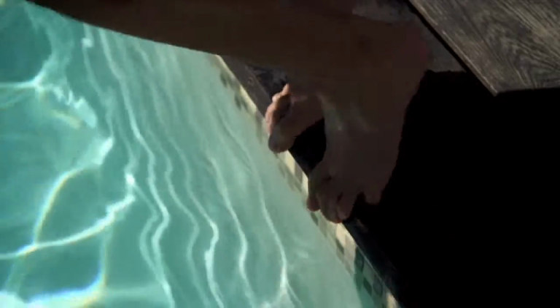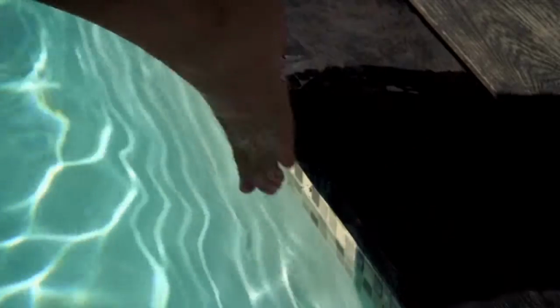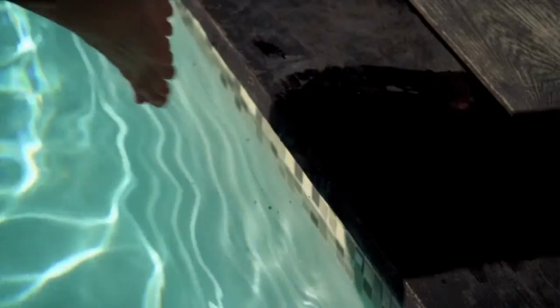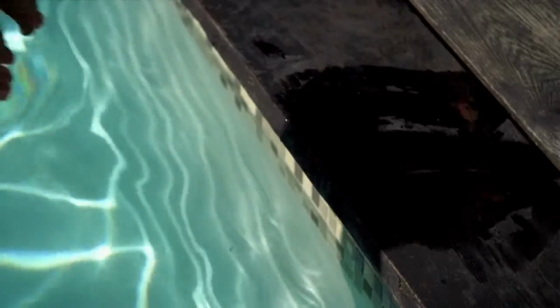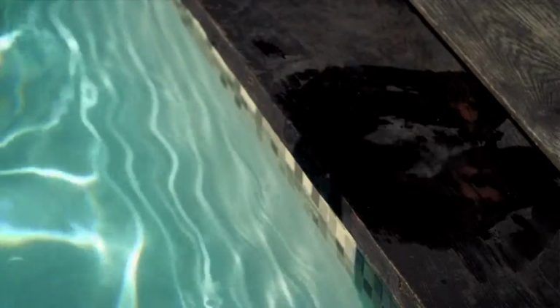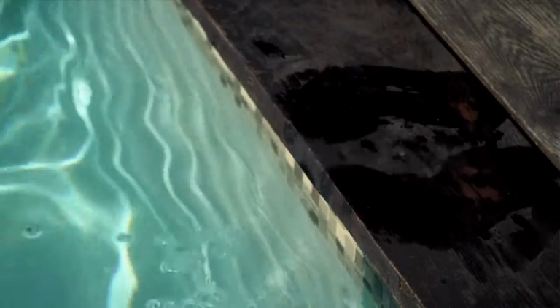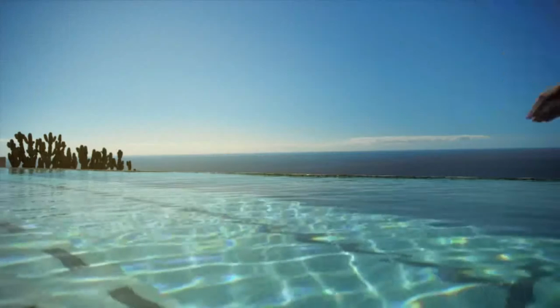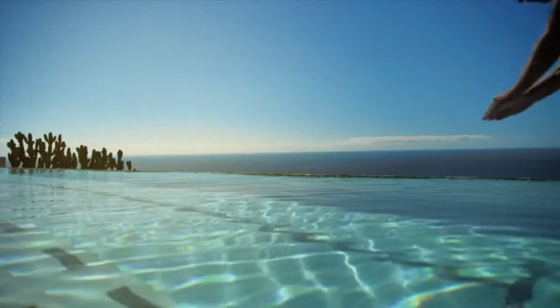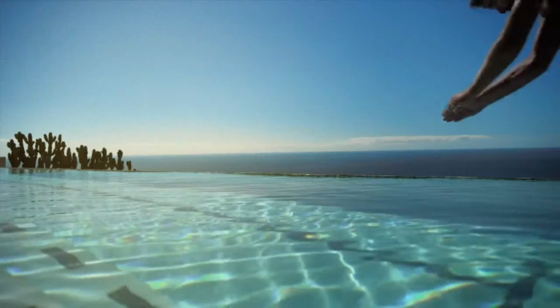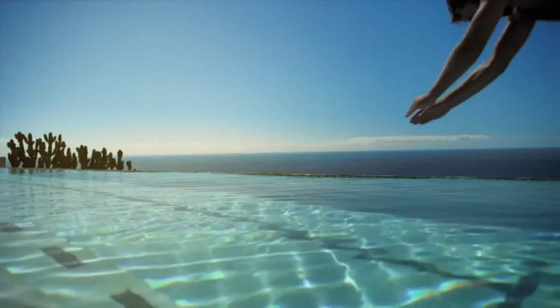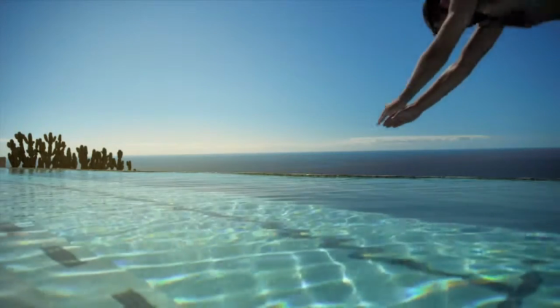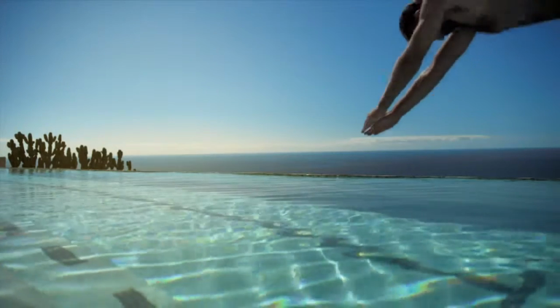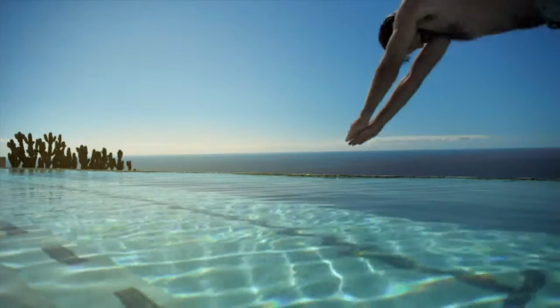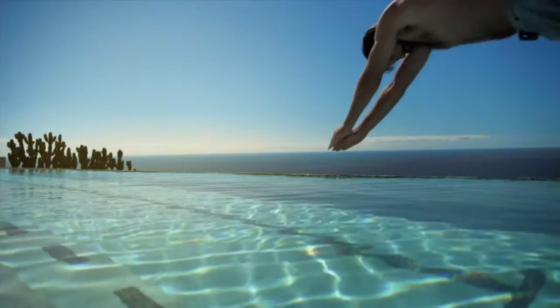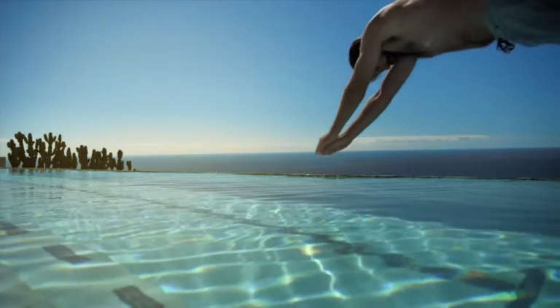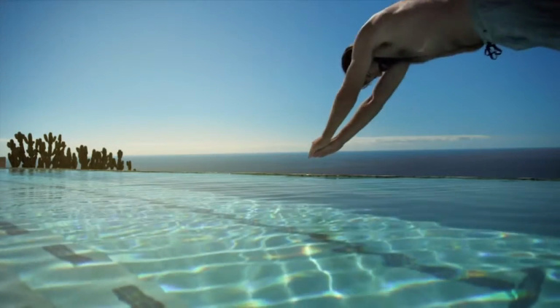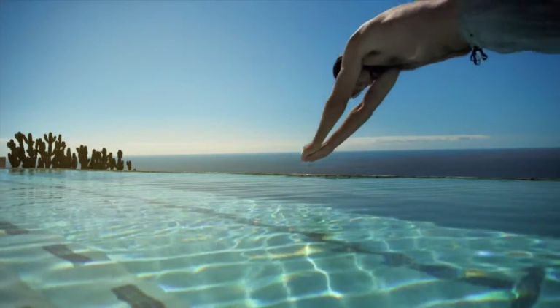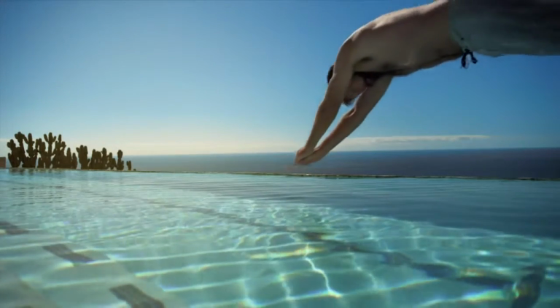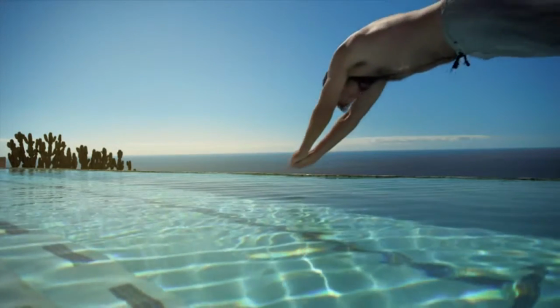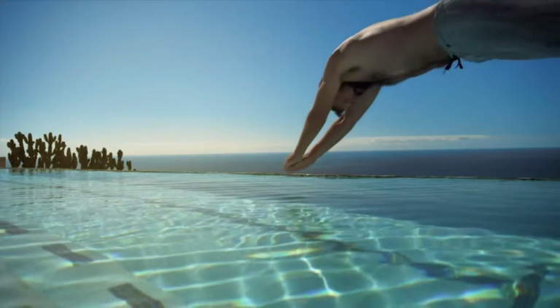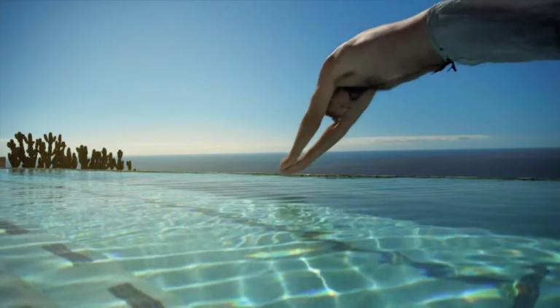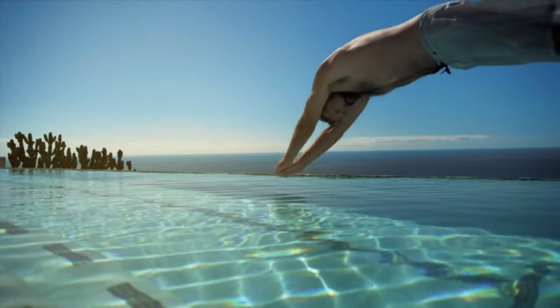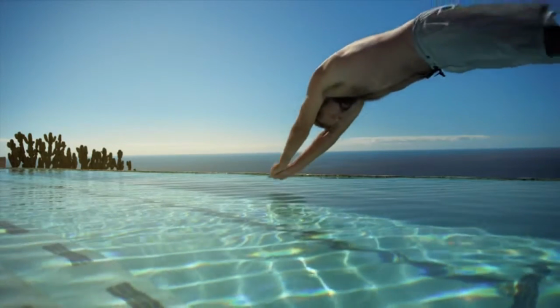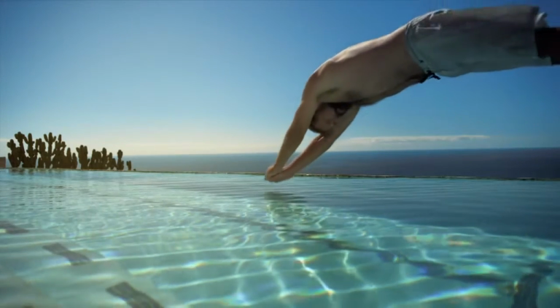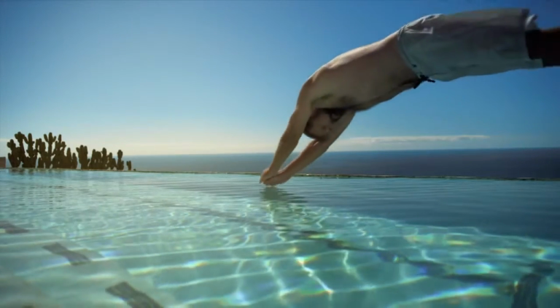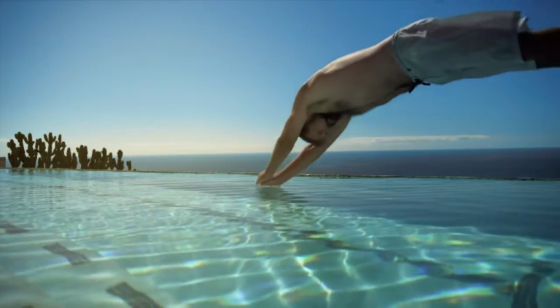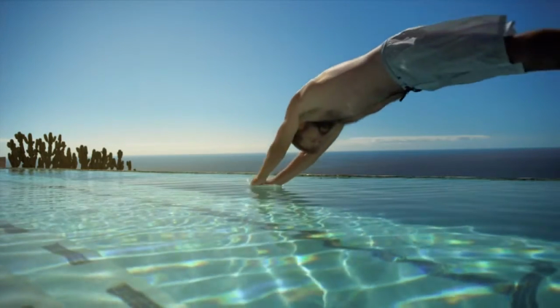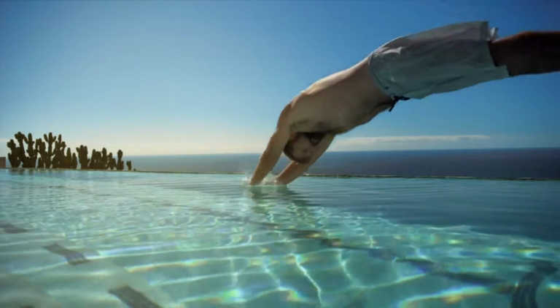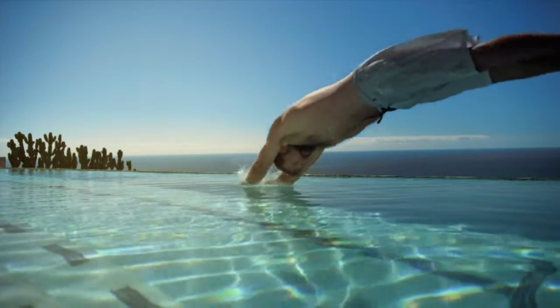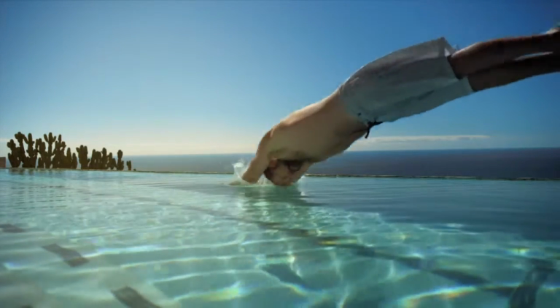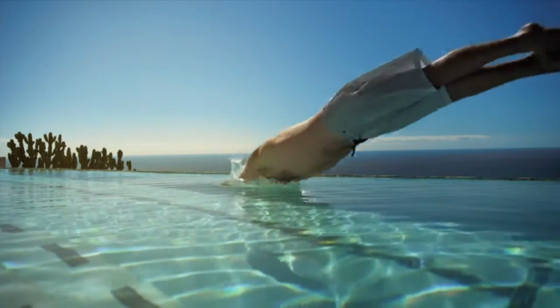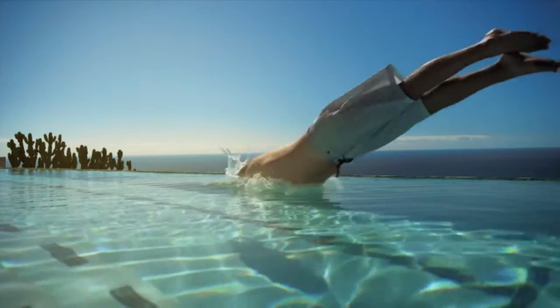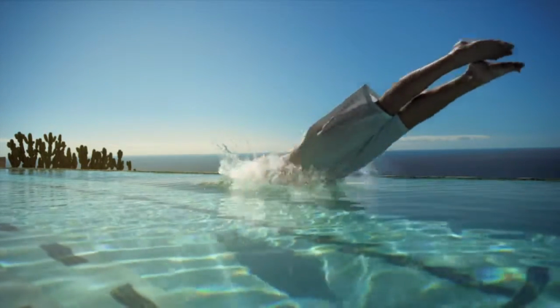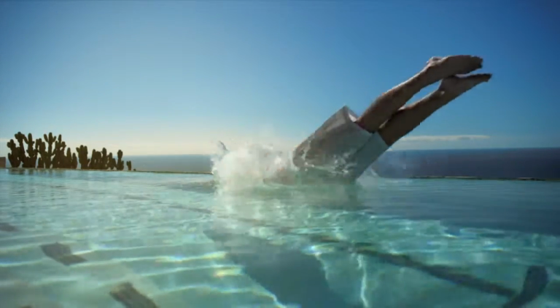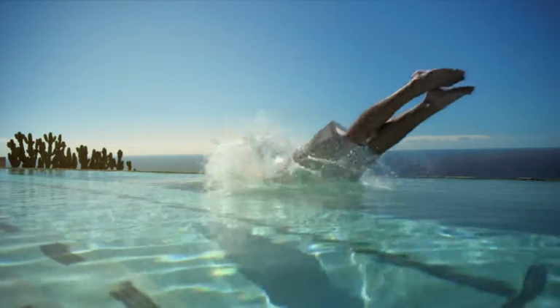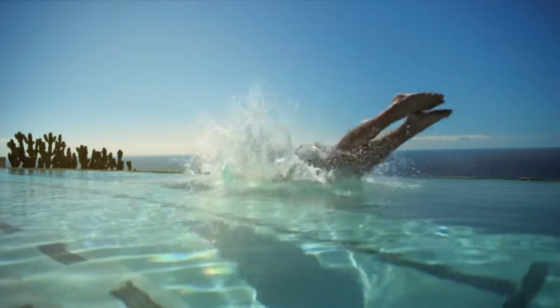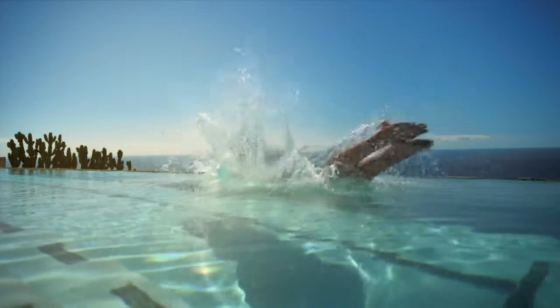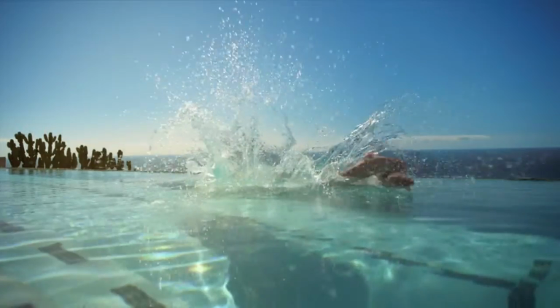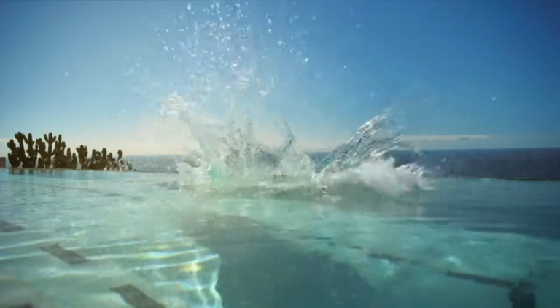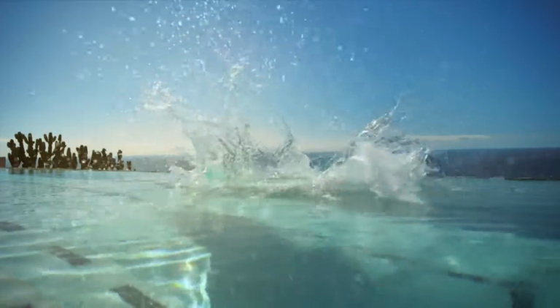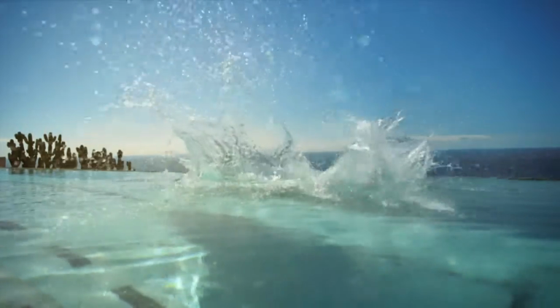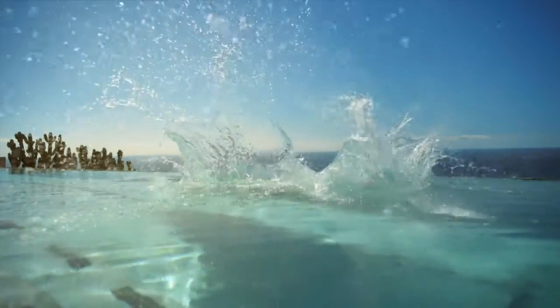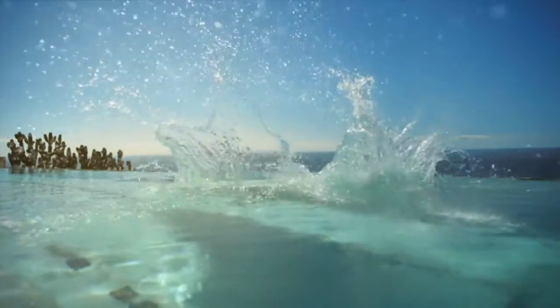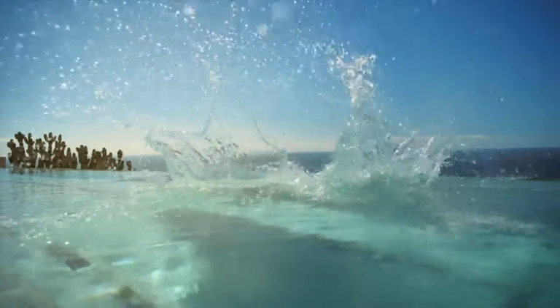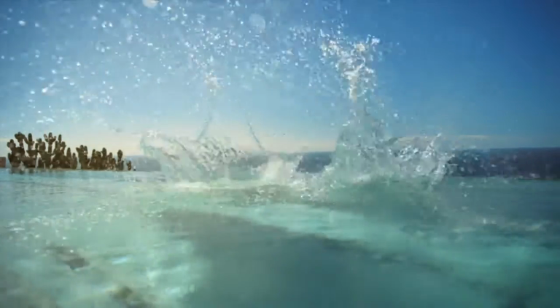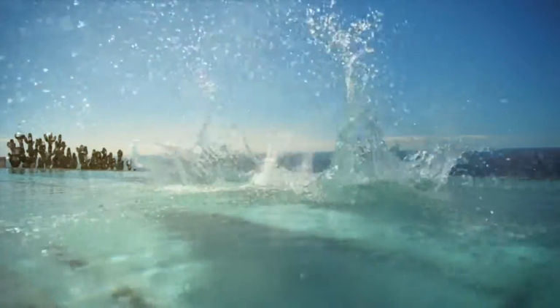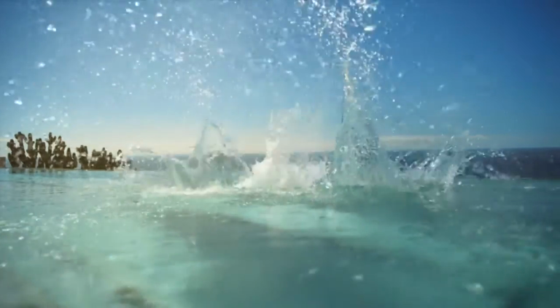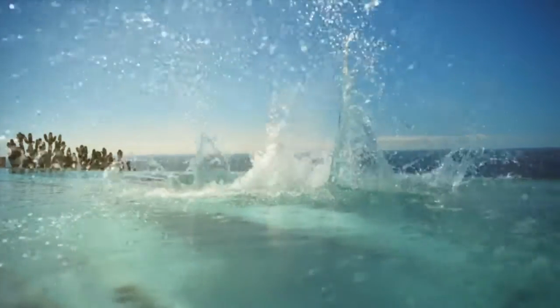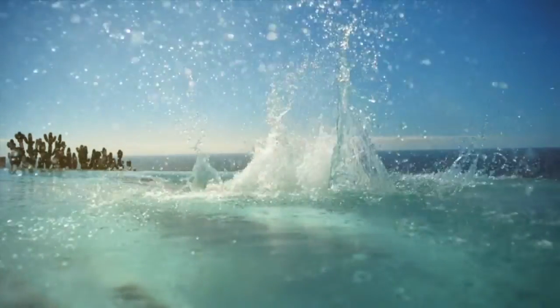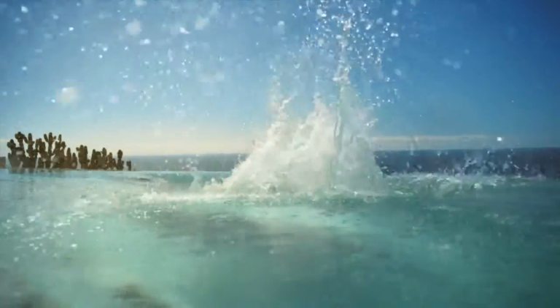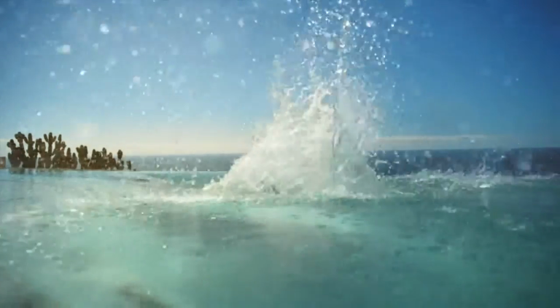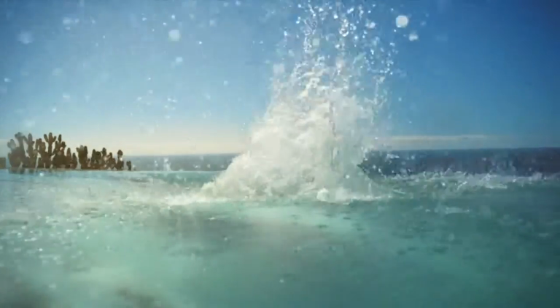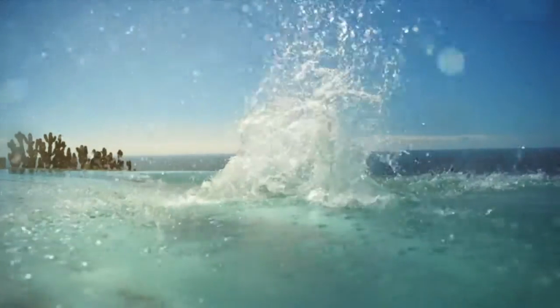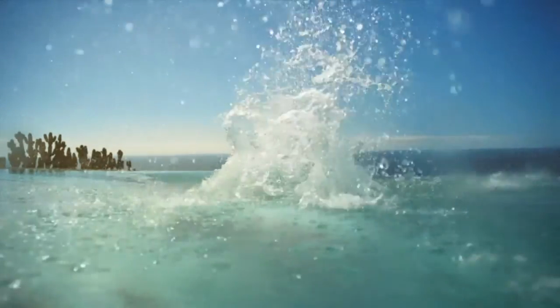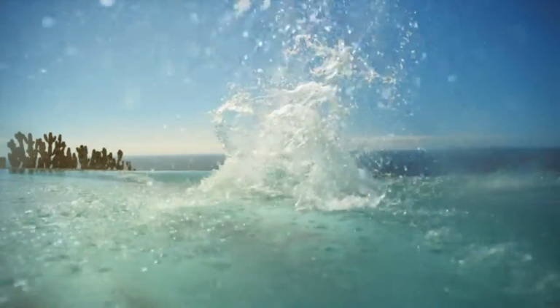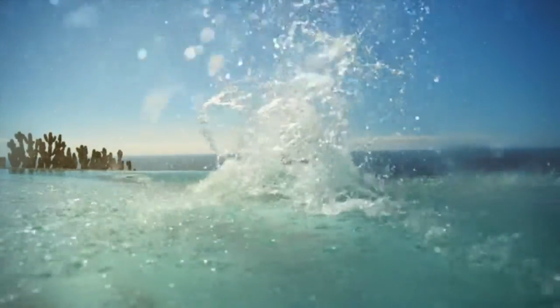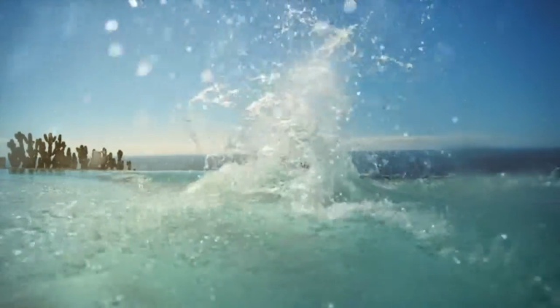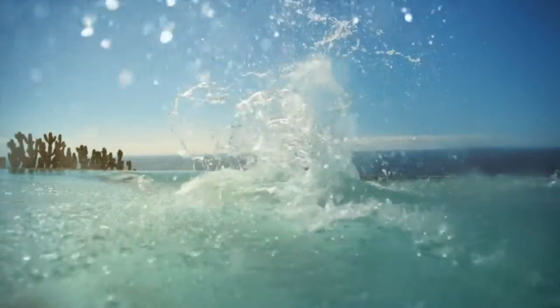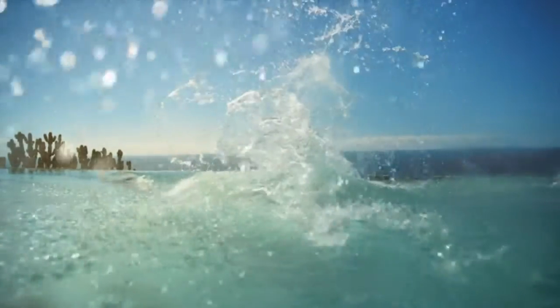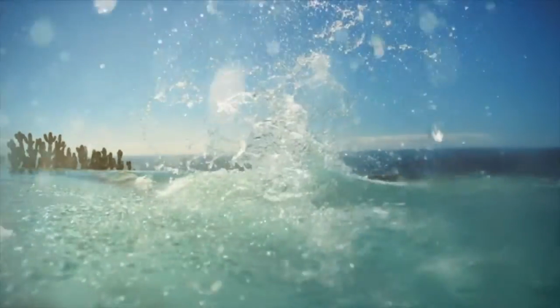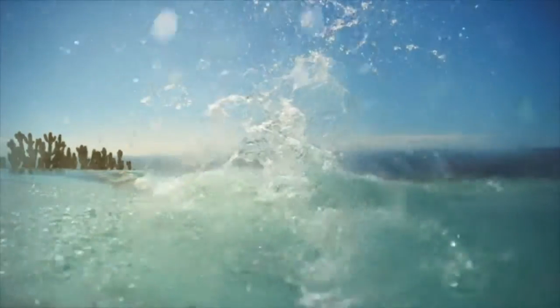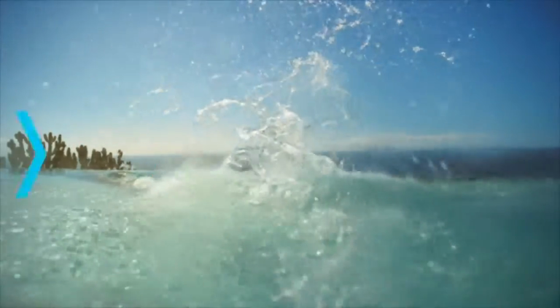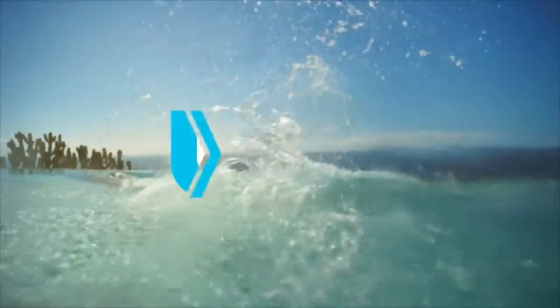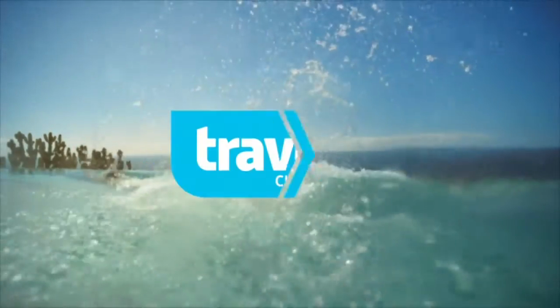Next, let Travel Channel give you a first-class upgrade as we take you to the most luxurious destinations in the world.